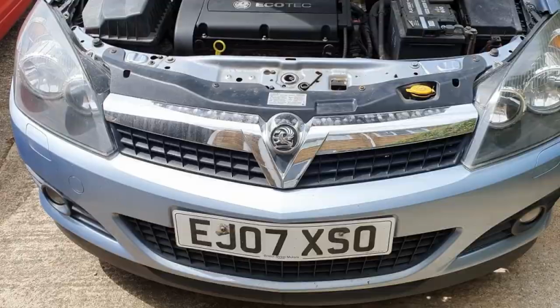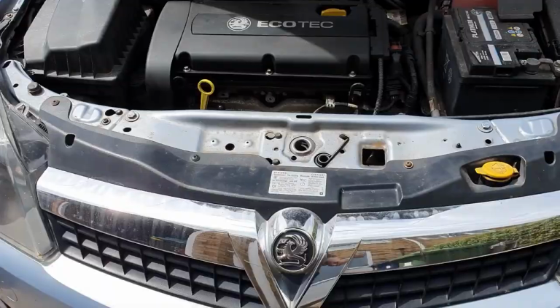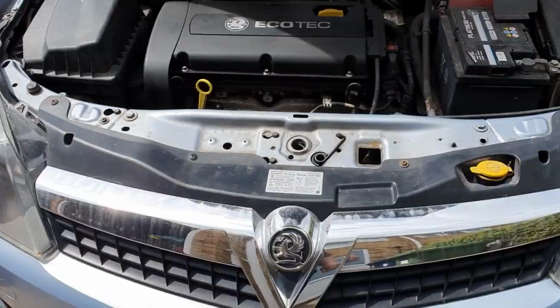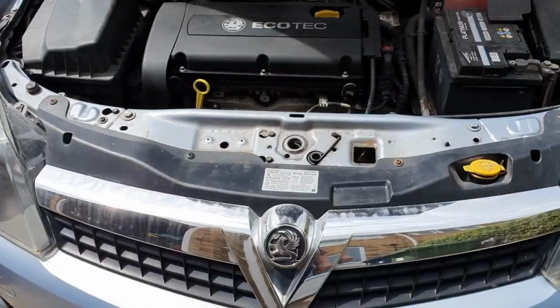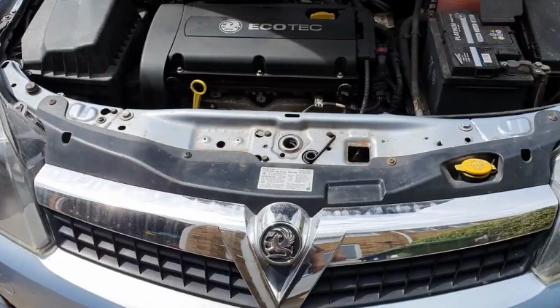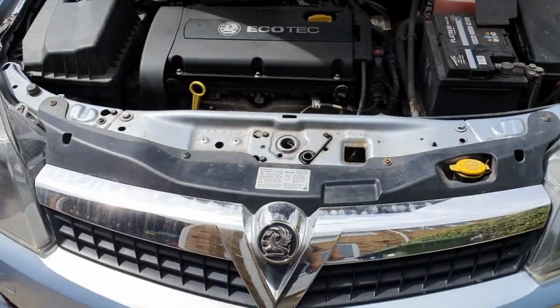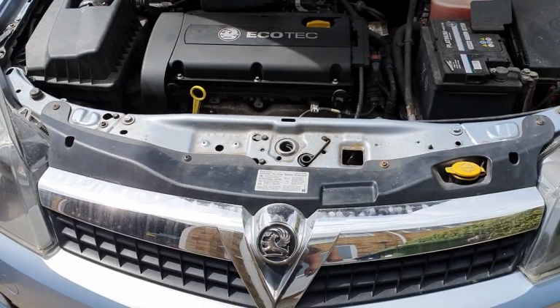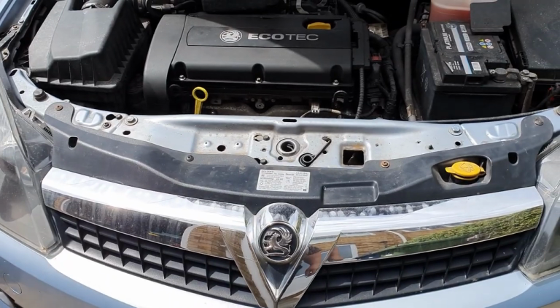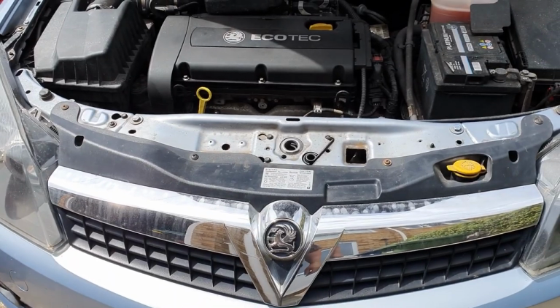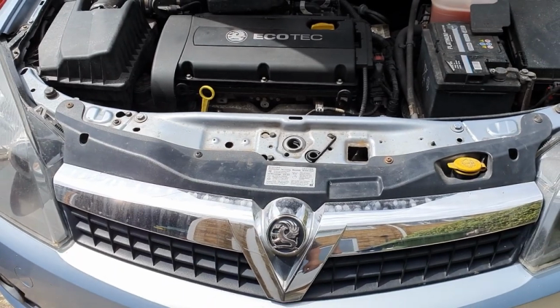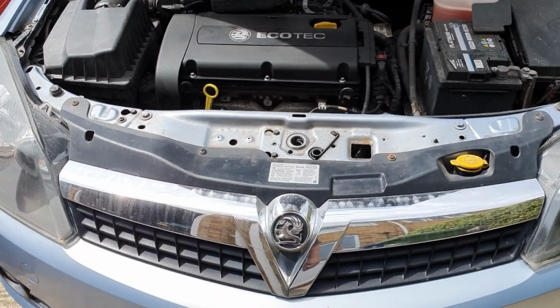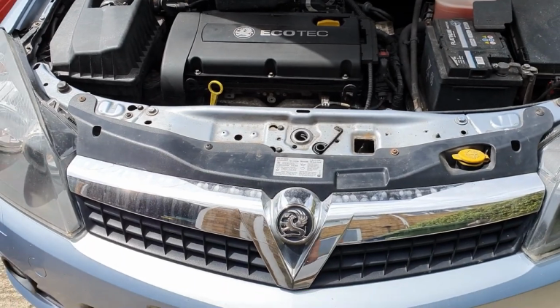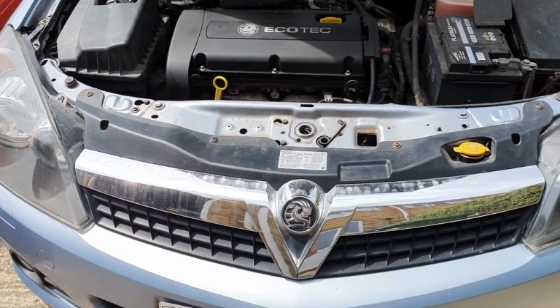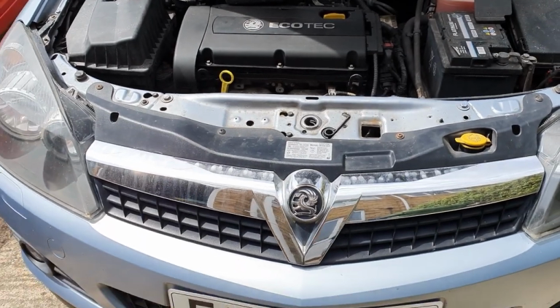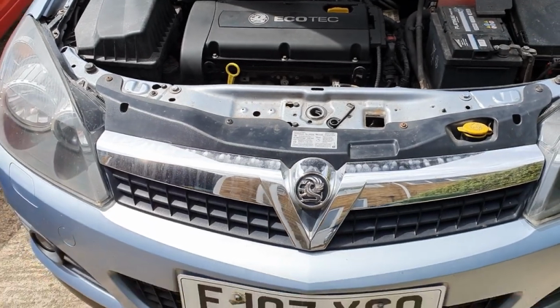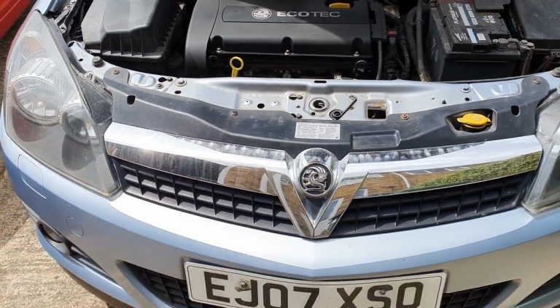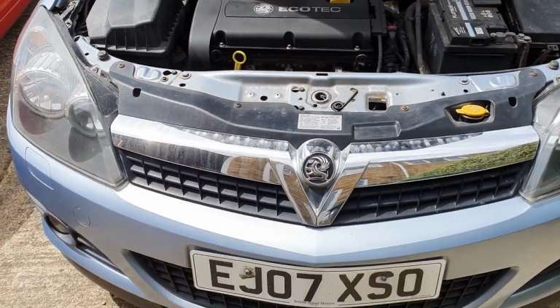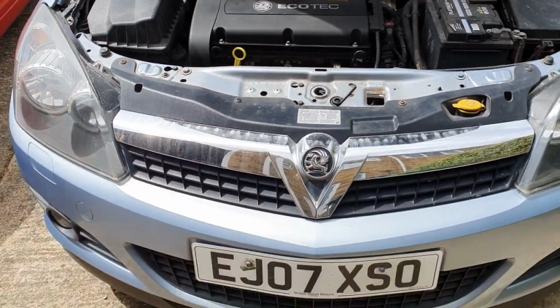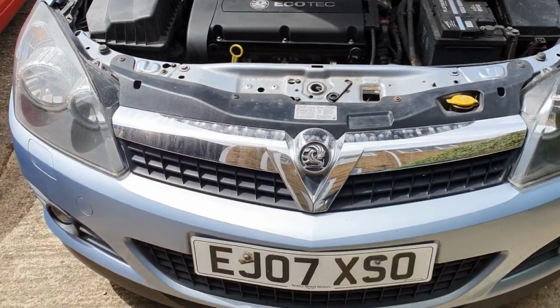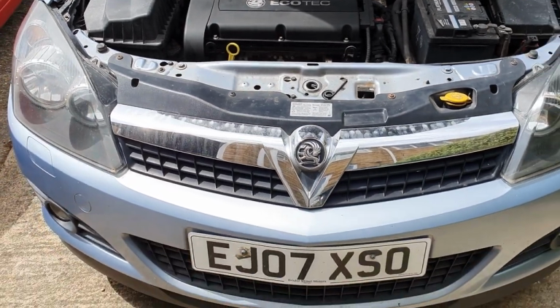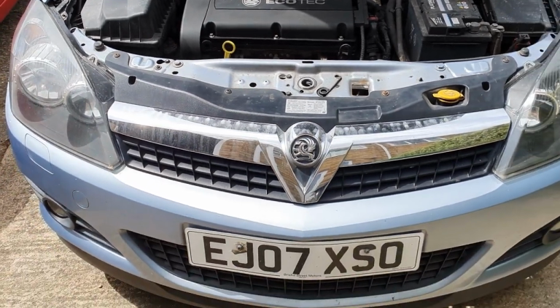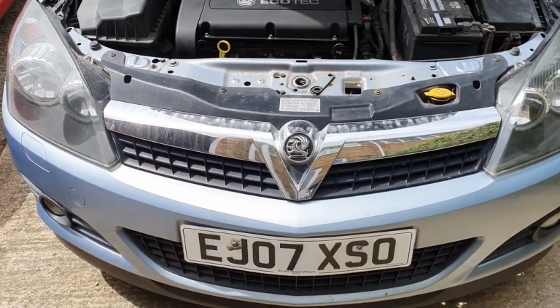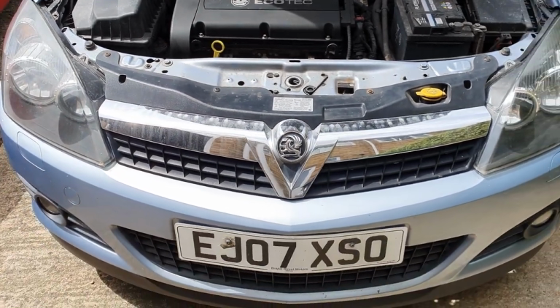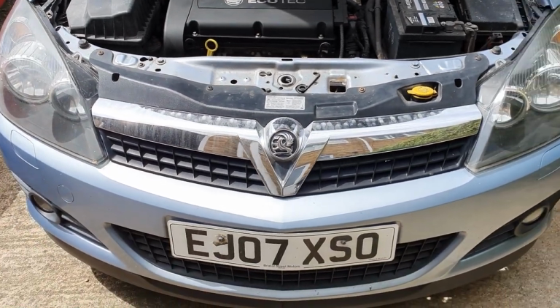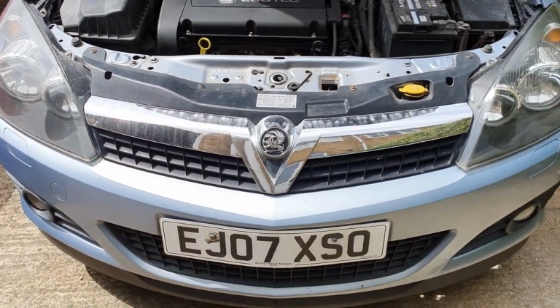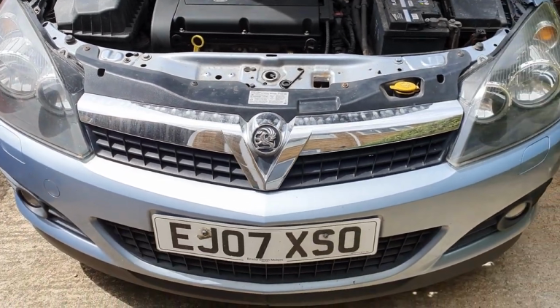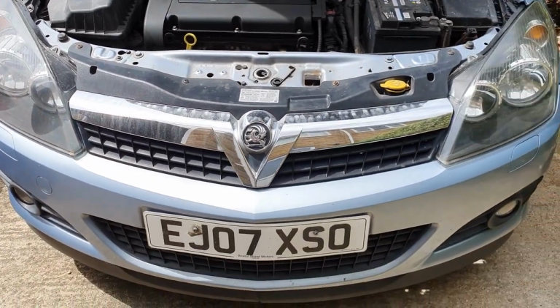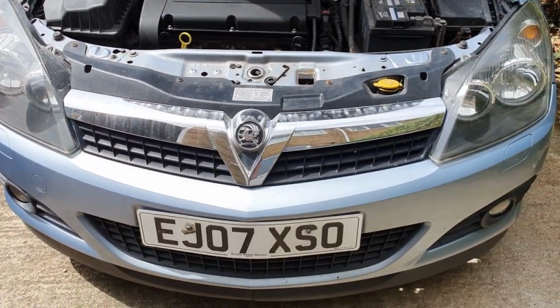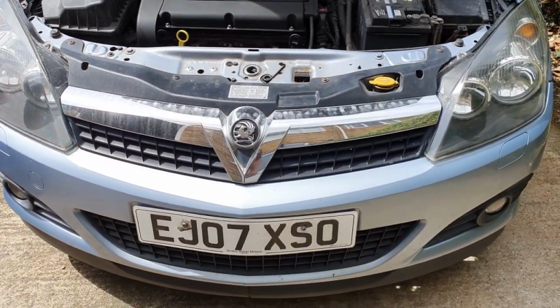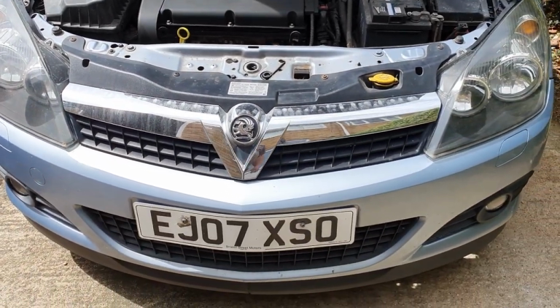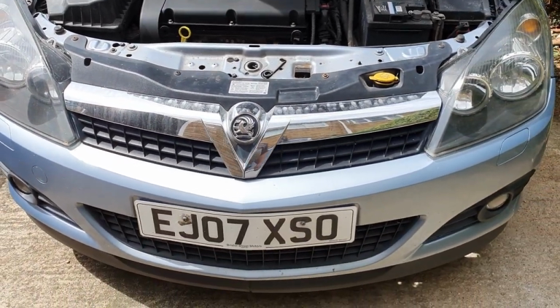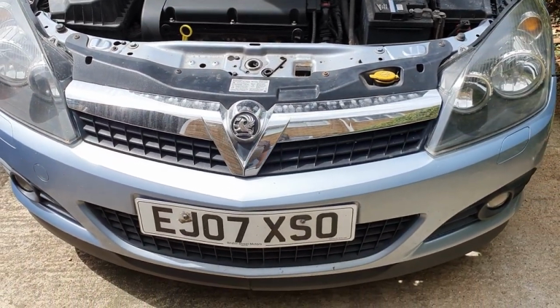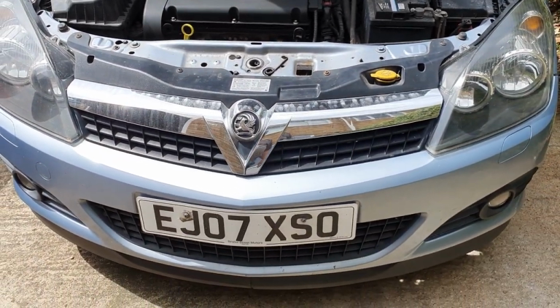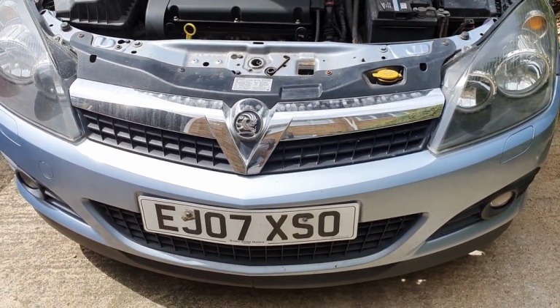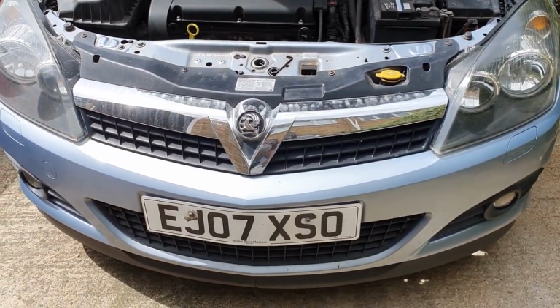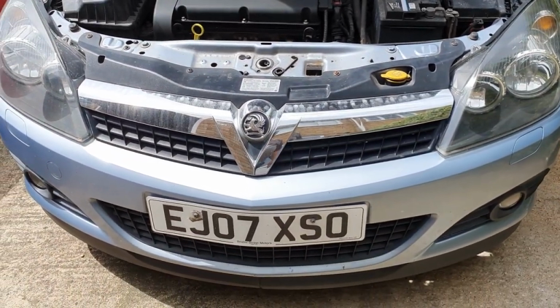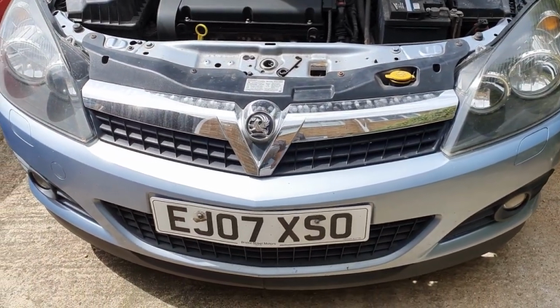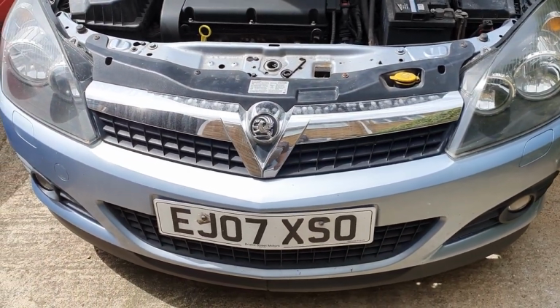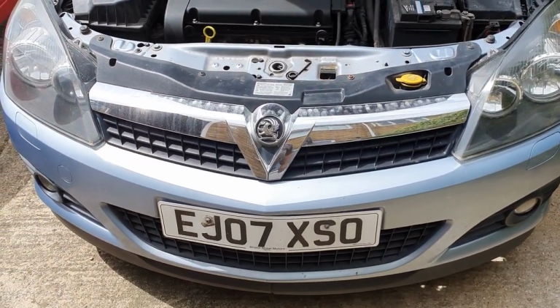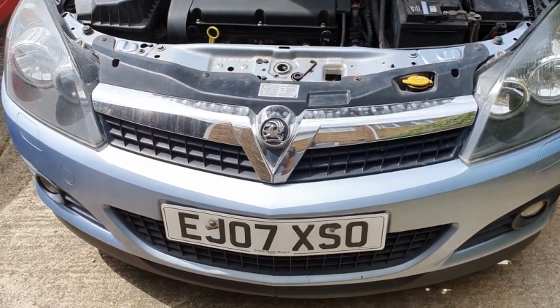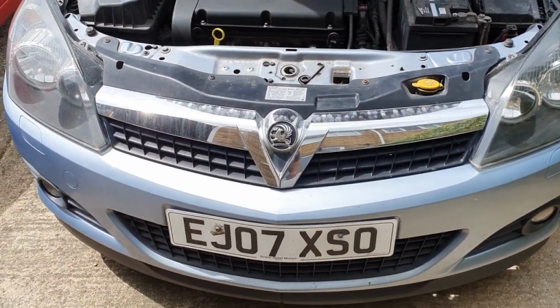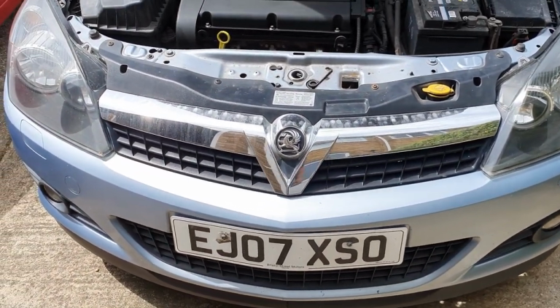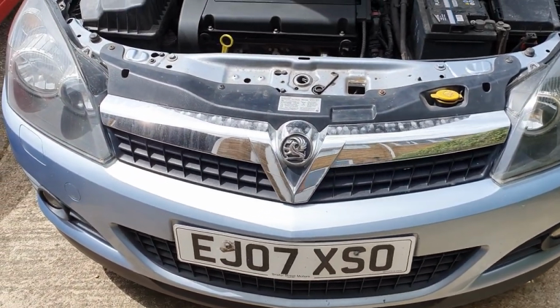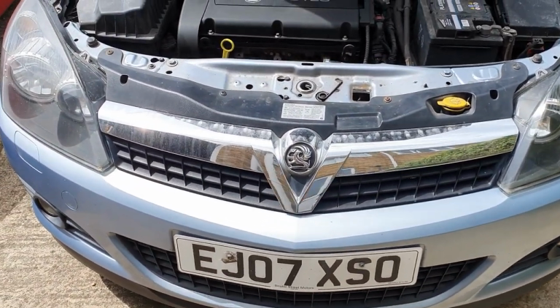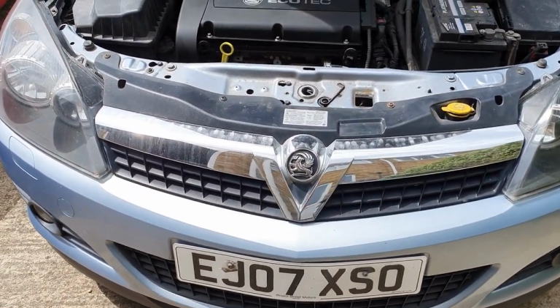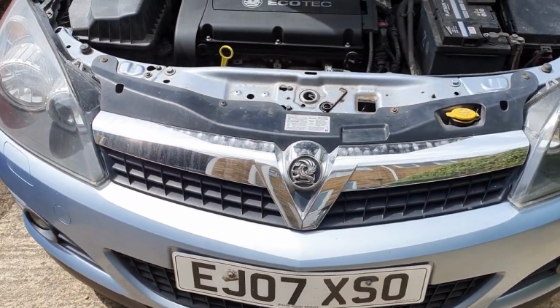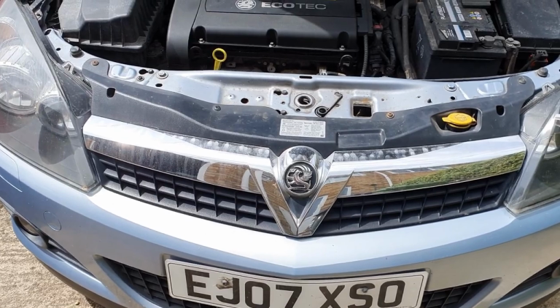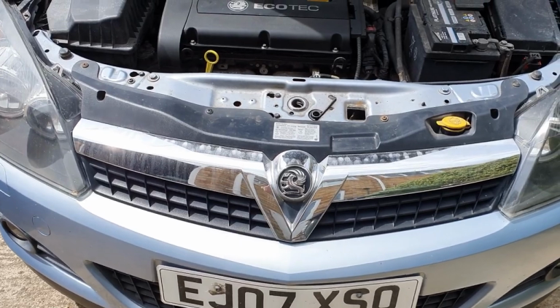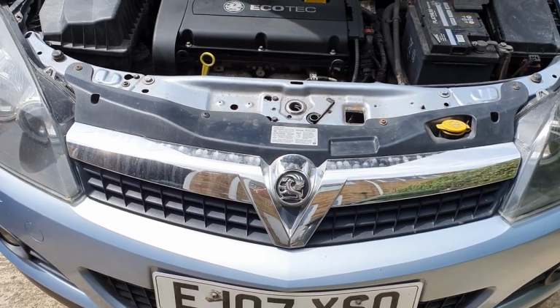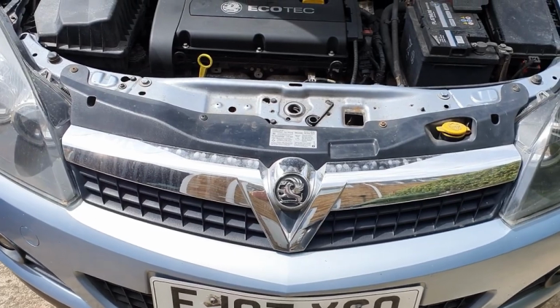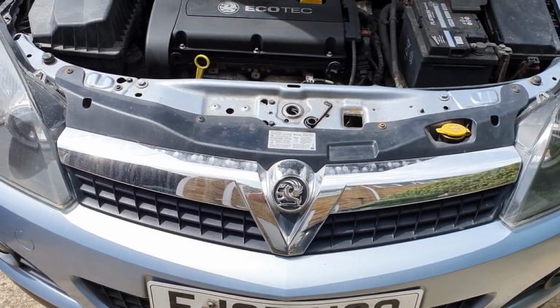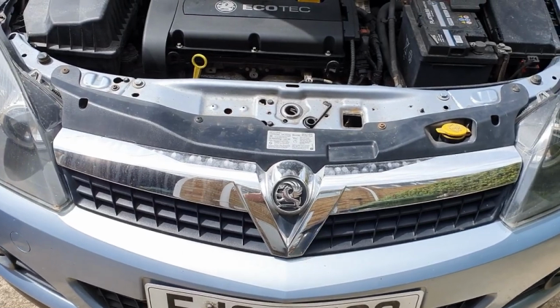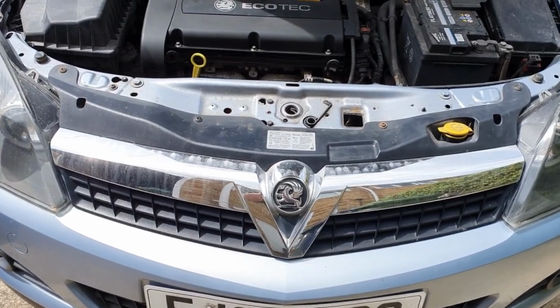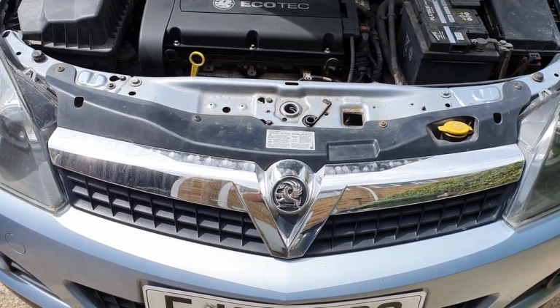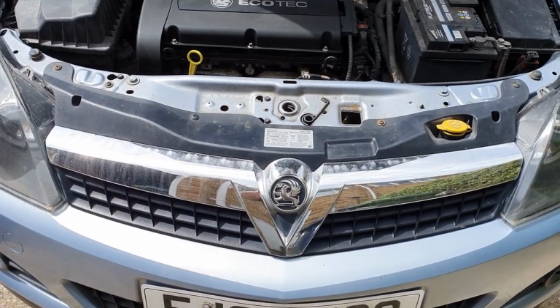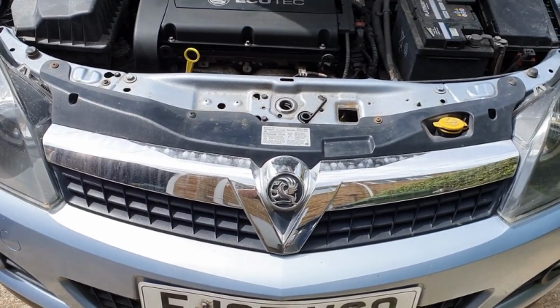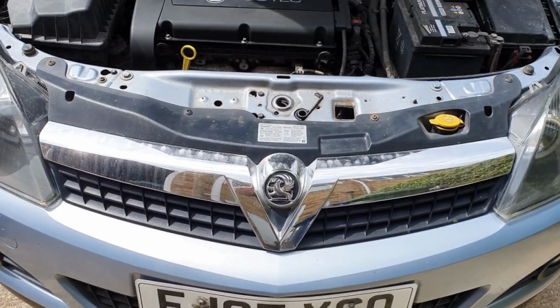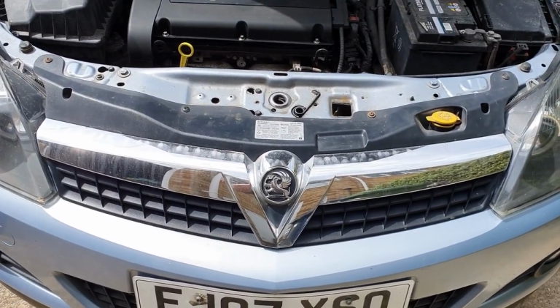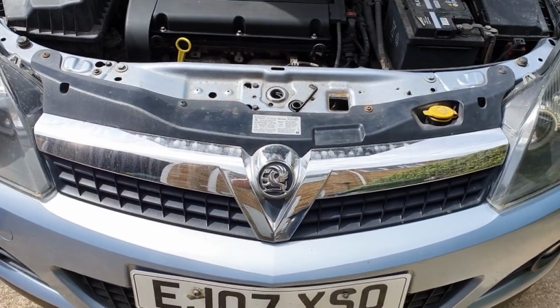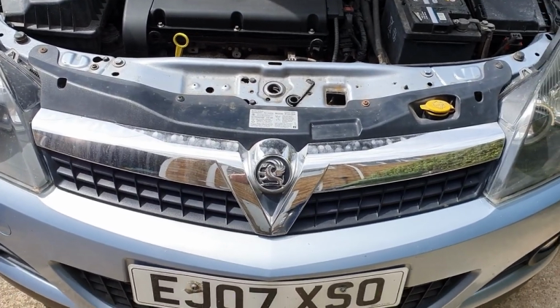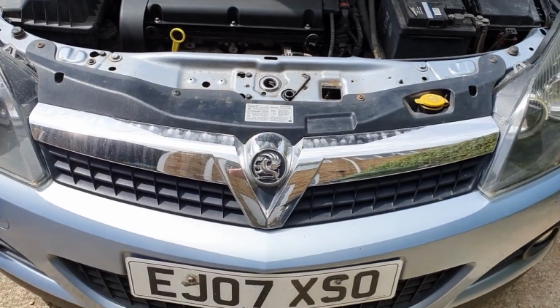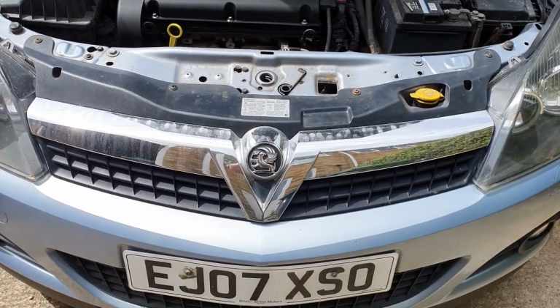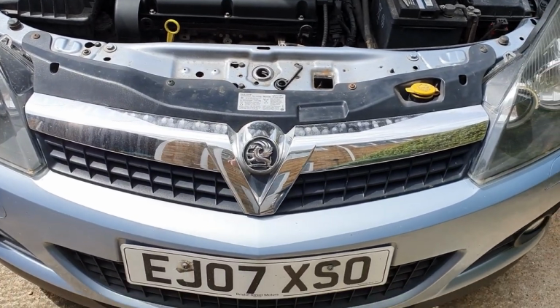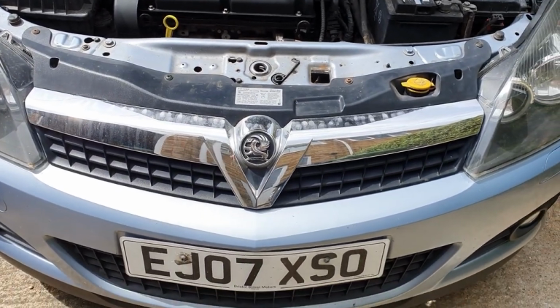Hi everyone, welcome back to the channel. In today's video we're going to be changing the air conditioning condenser in this Astra 1.6 turbo in-top support.